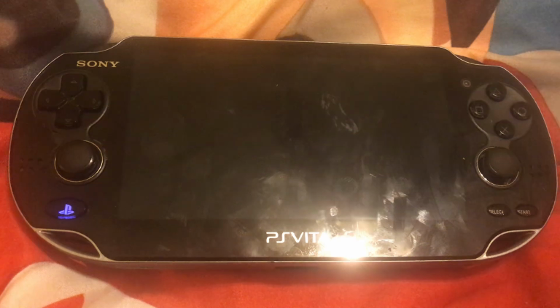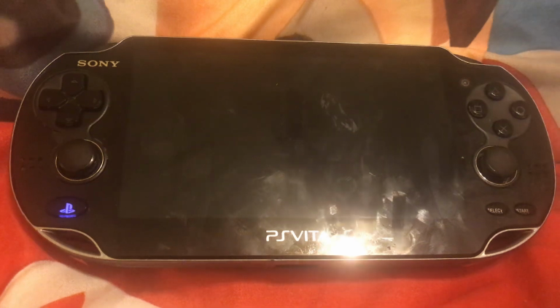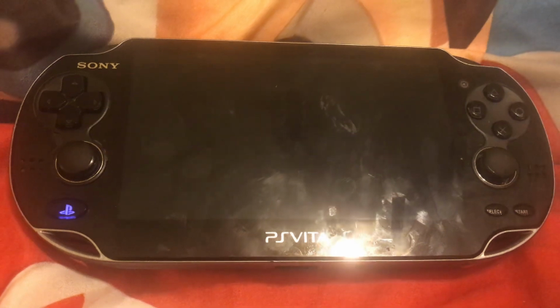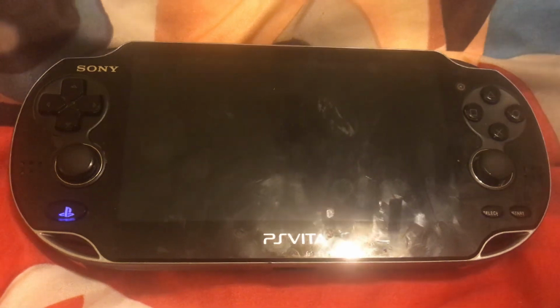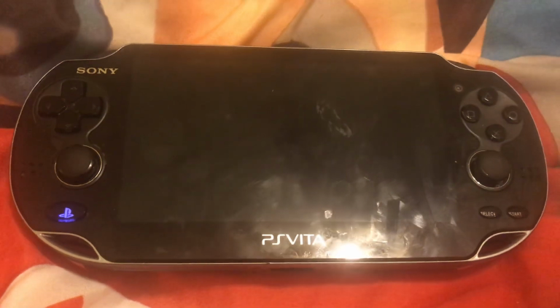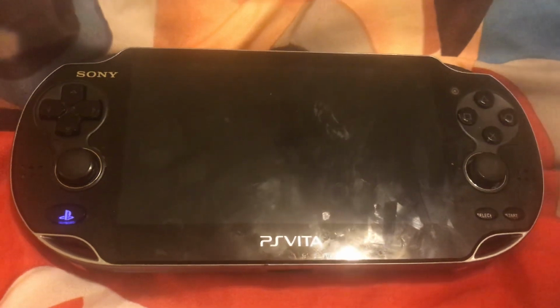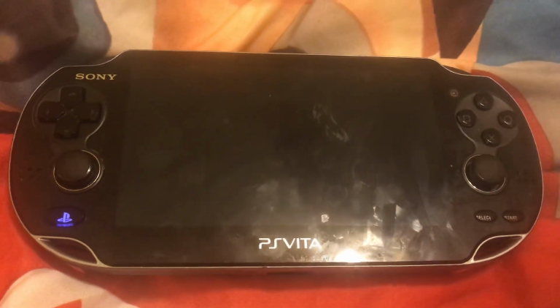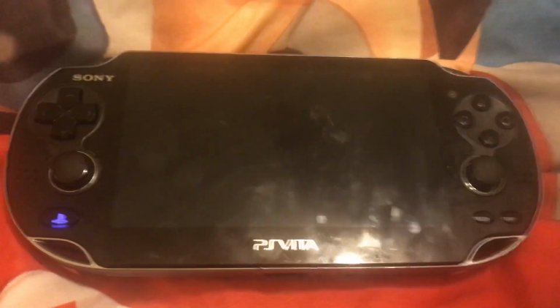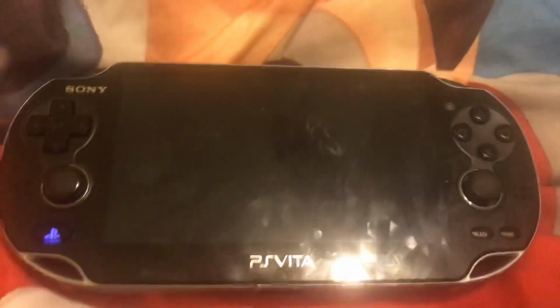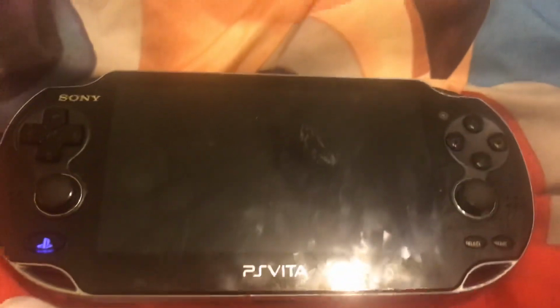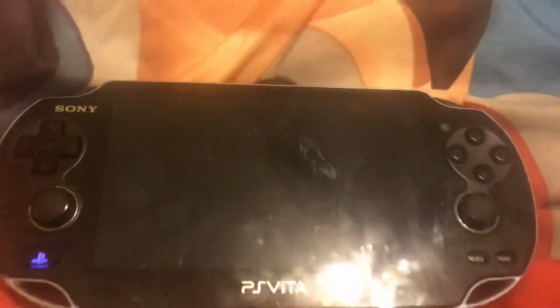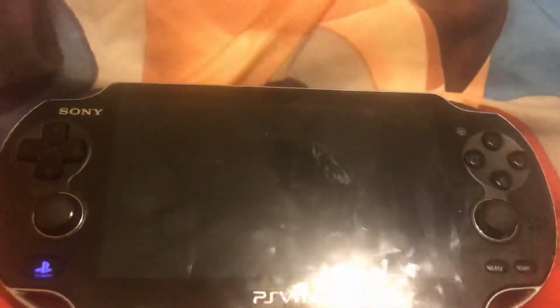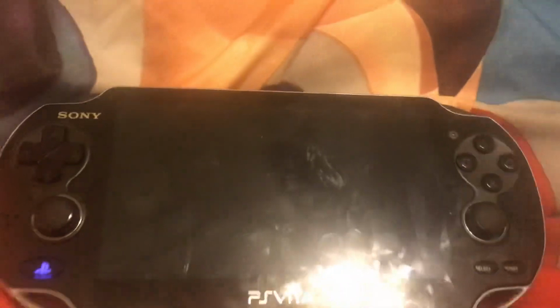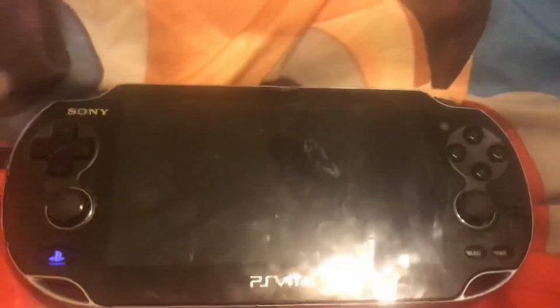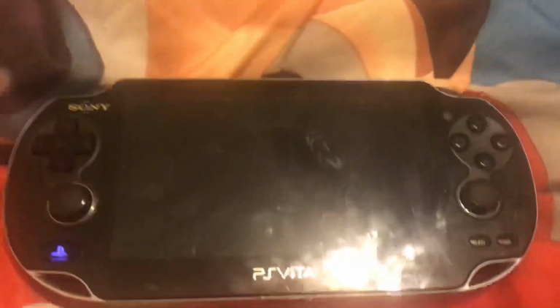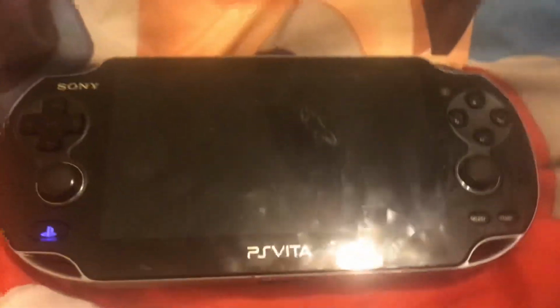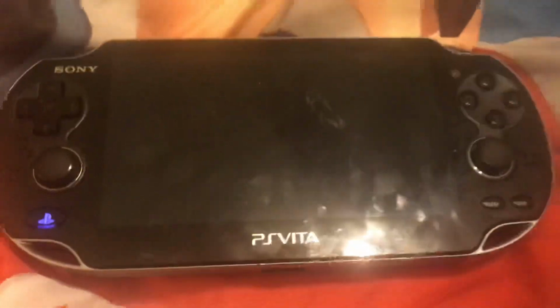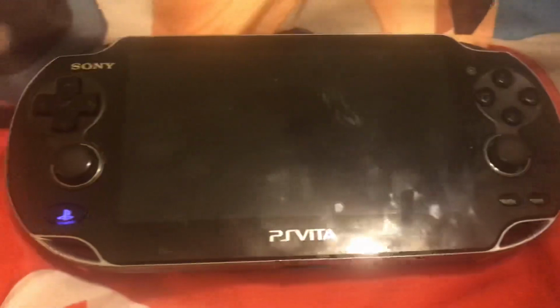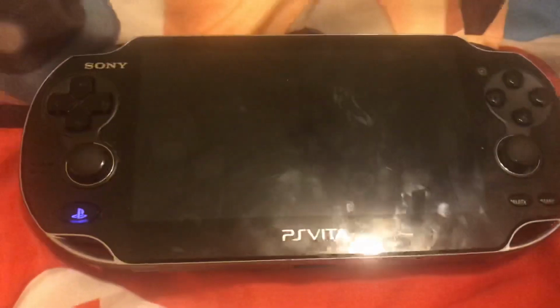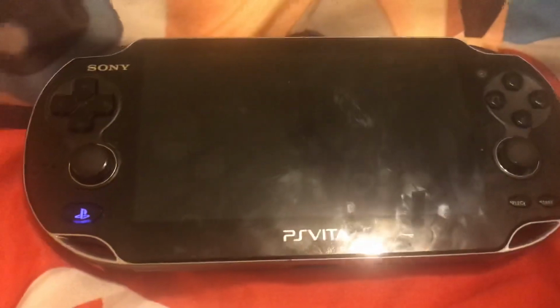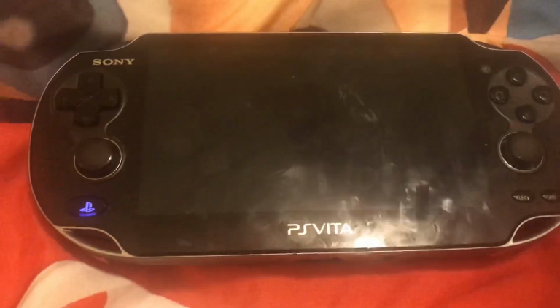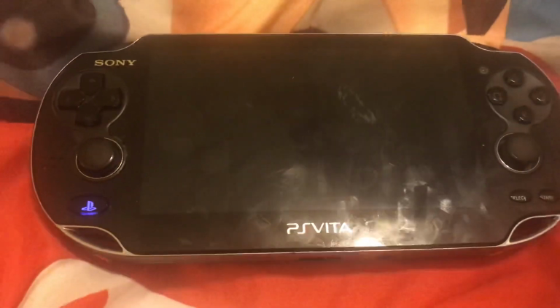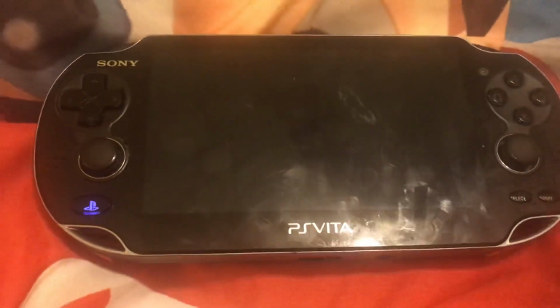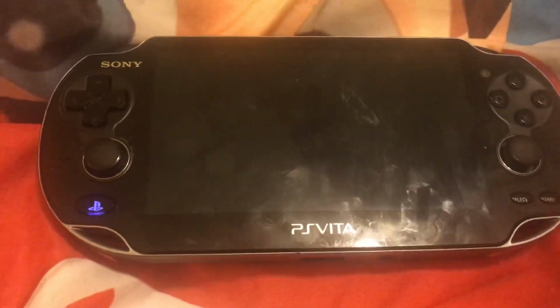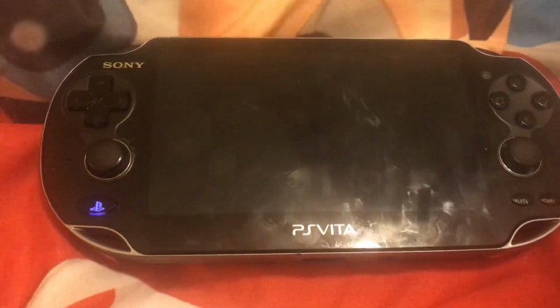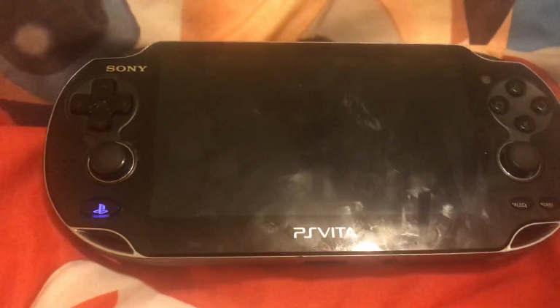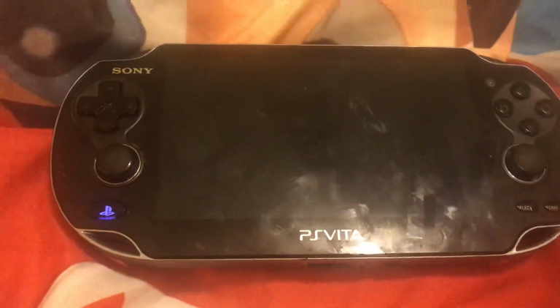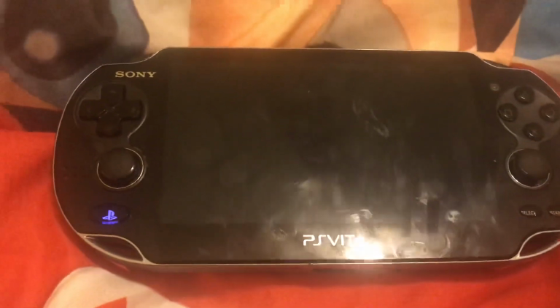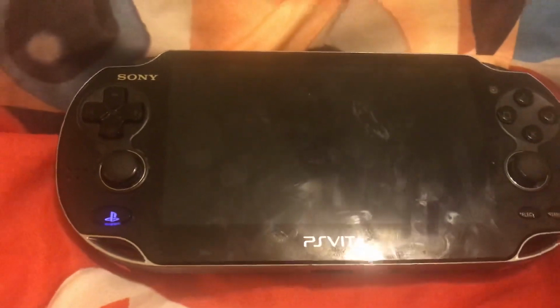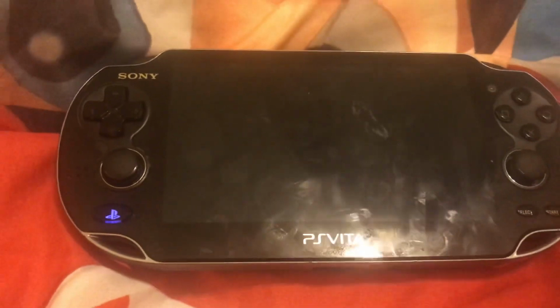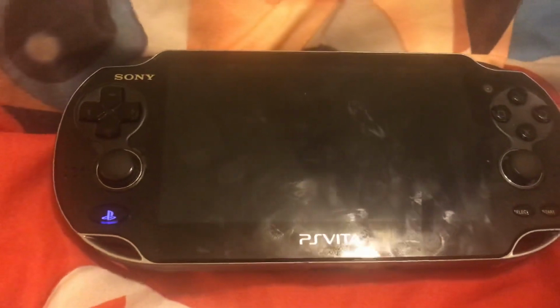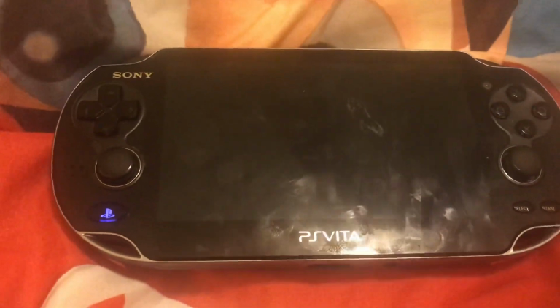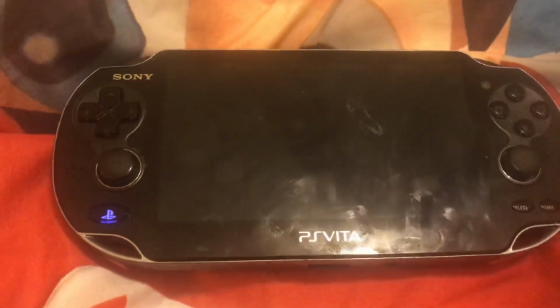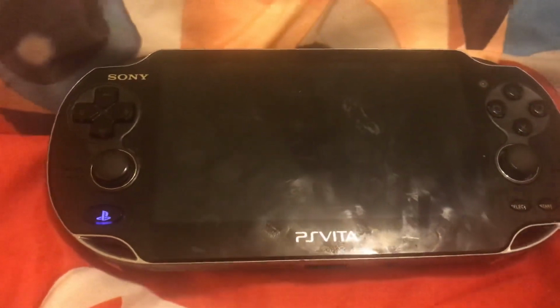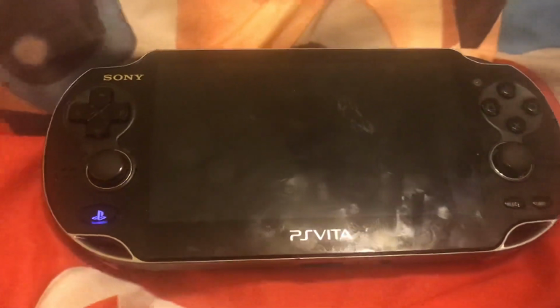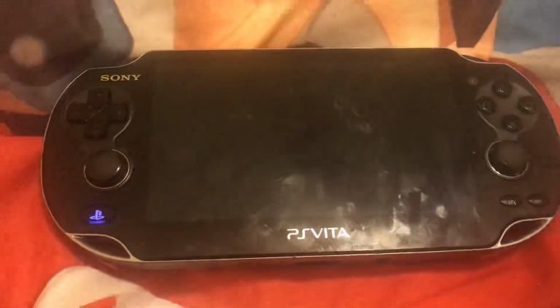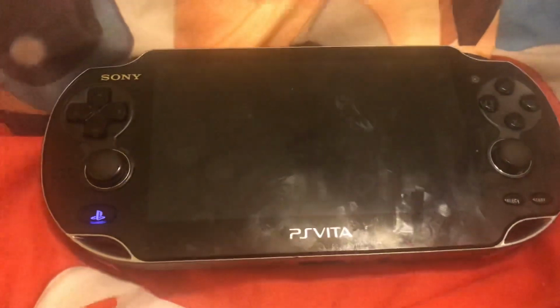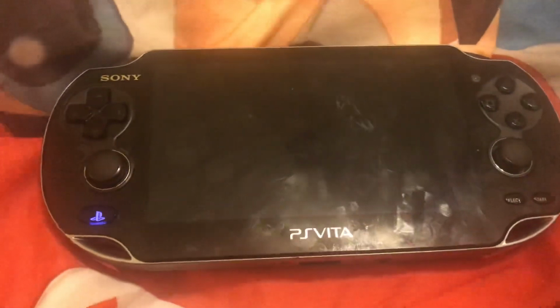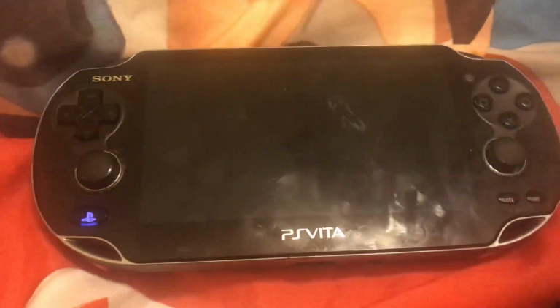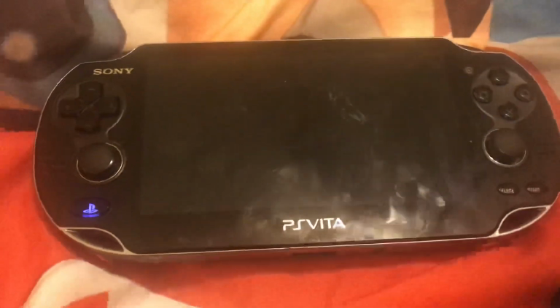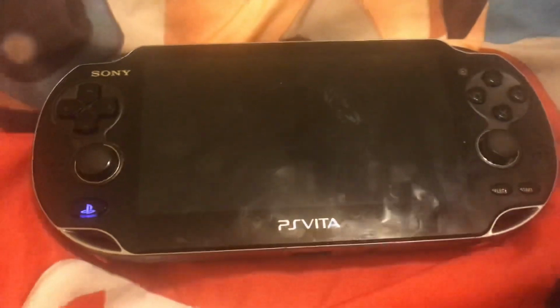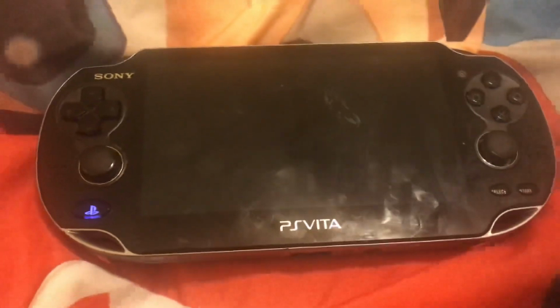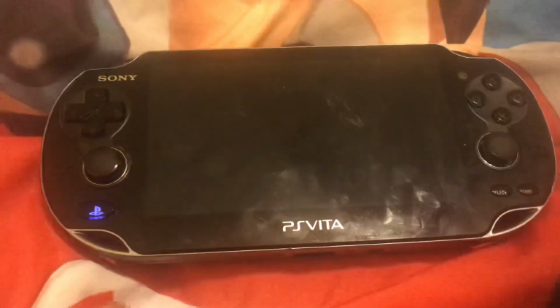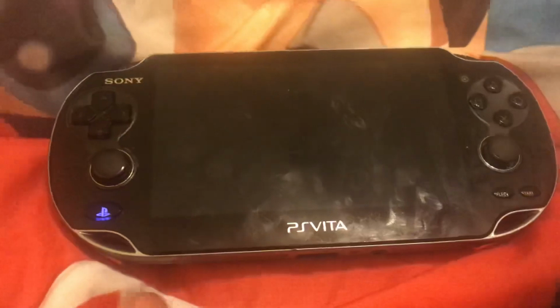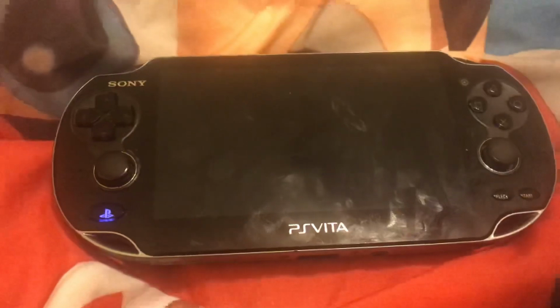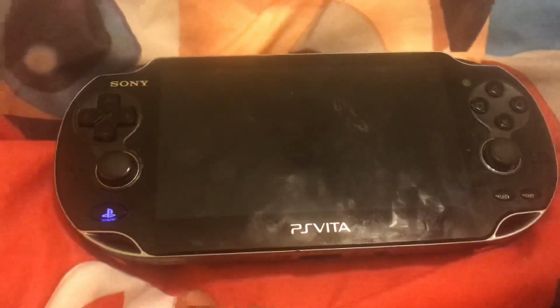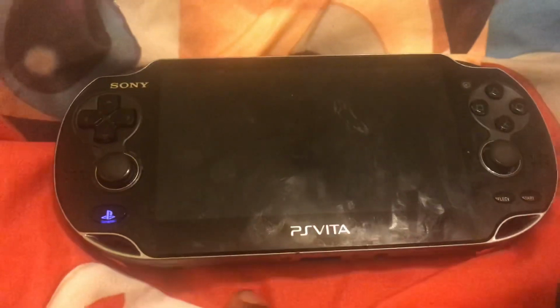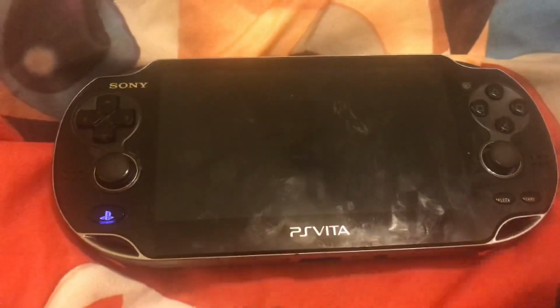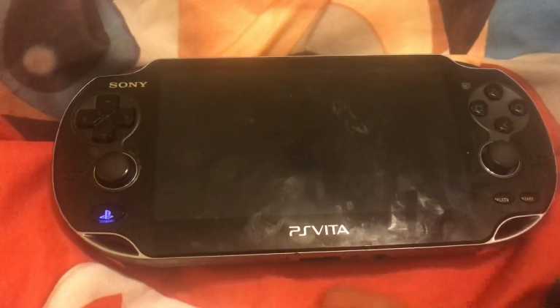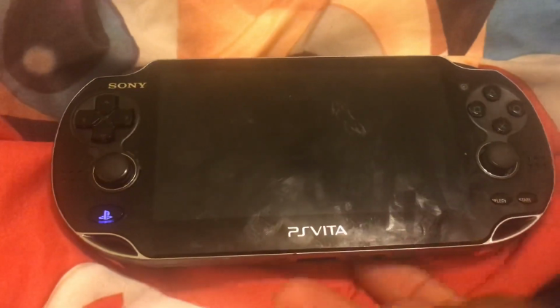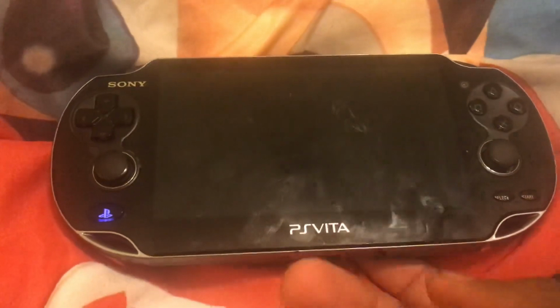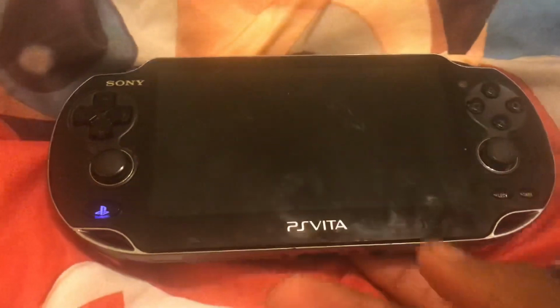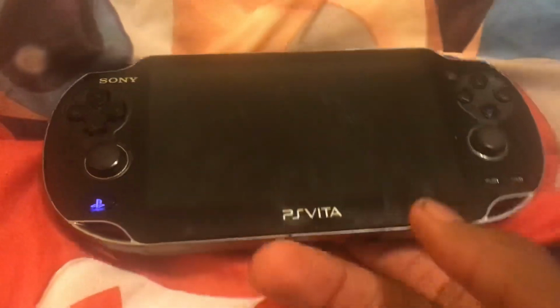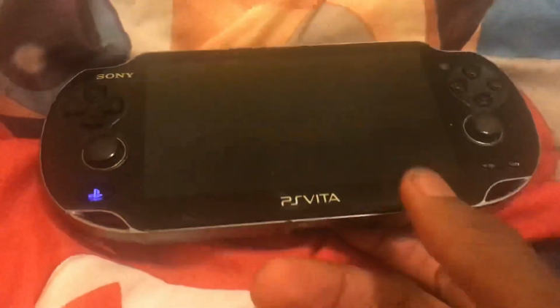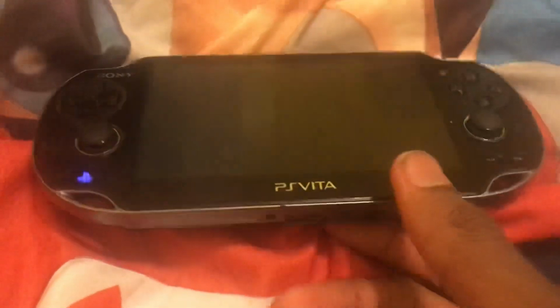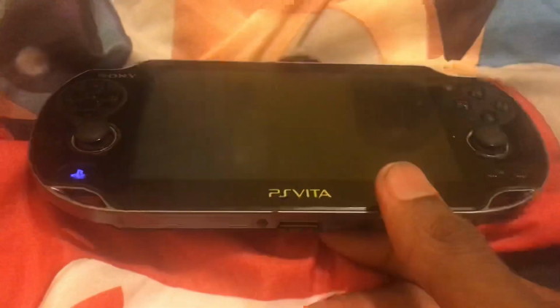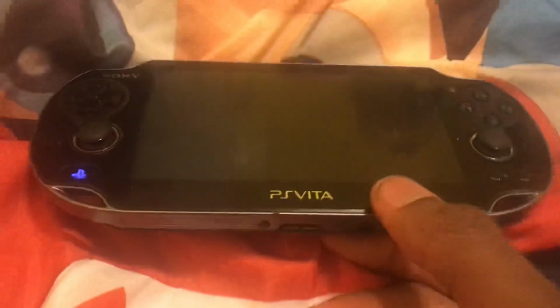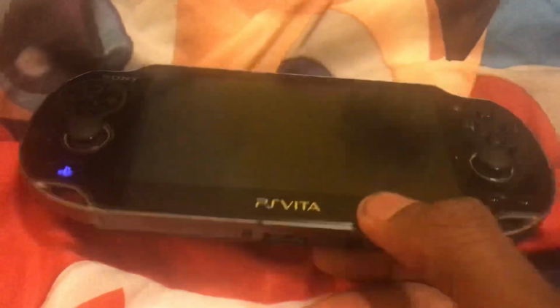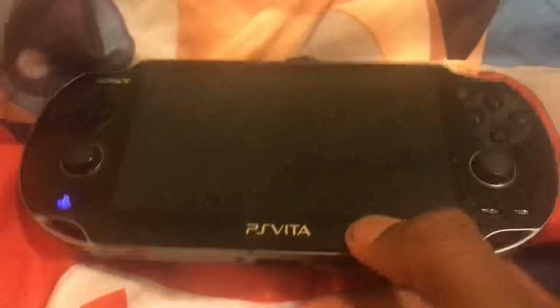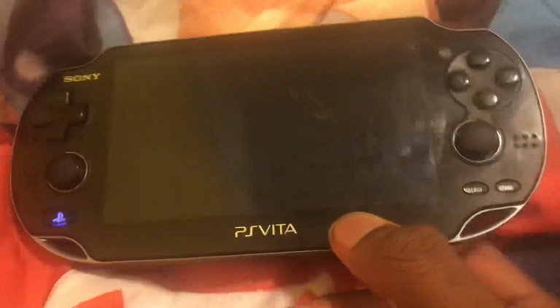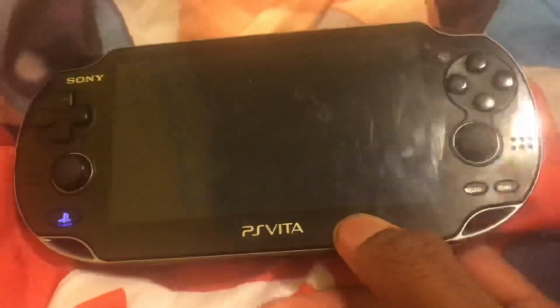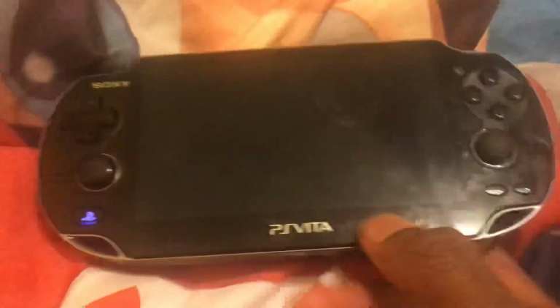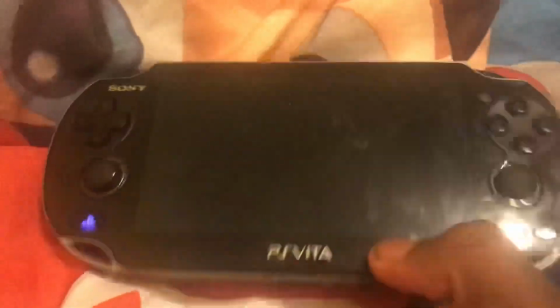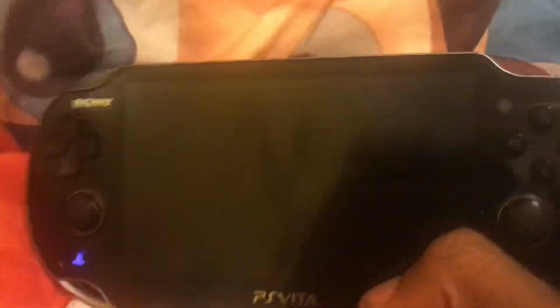What's up, this is SM127. I'm going to show you how to bypass the 3.69 update on the PS Vita.